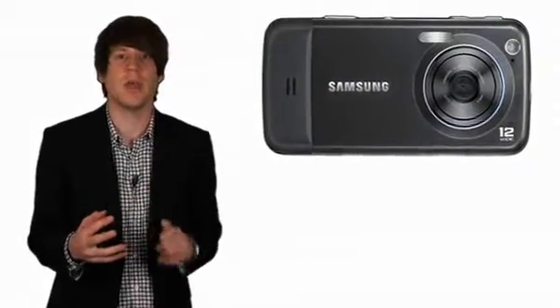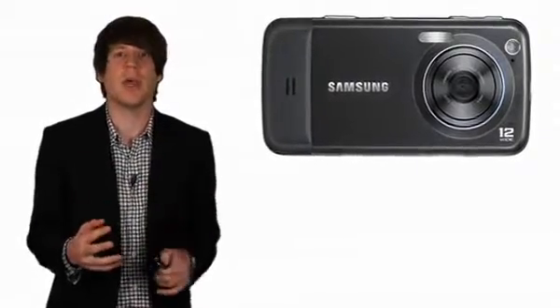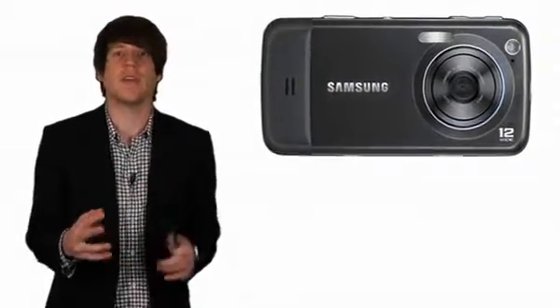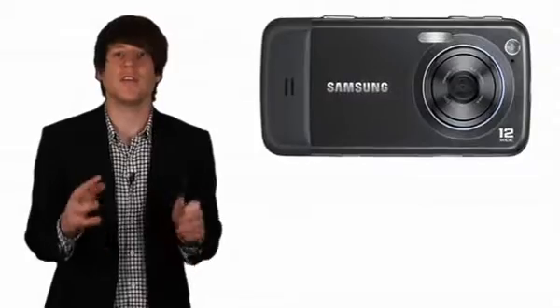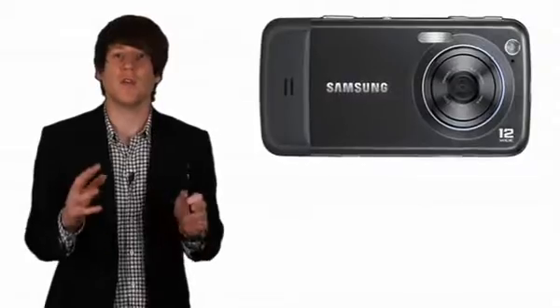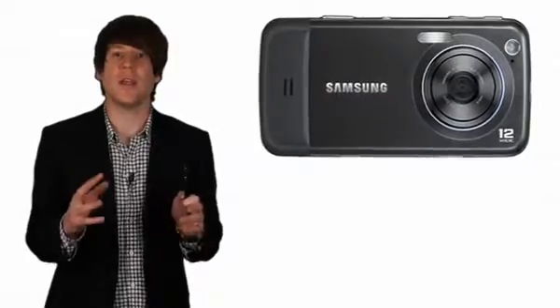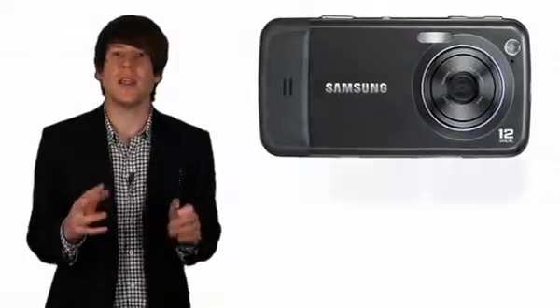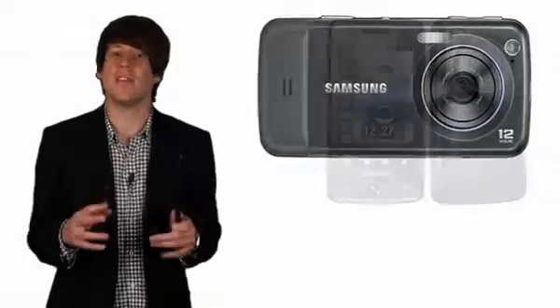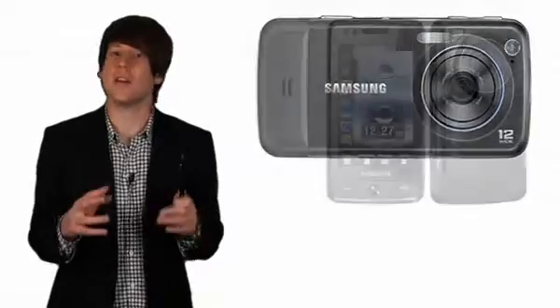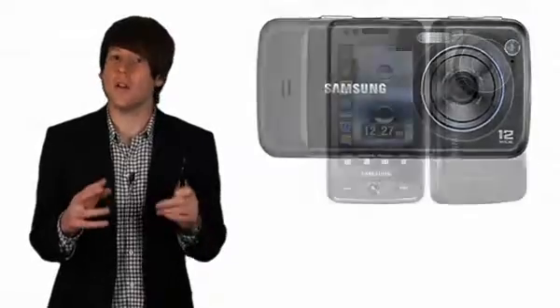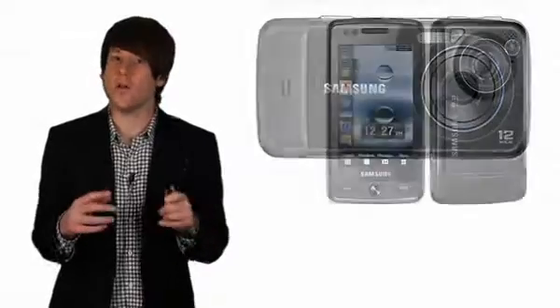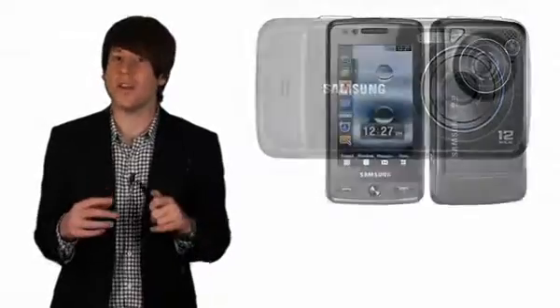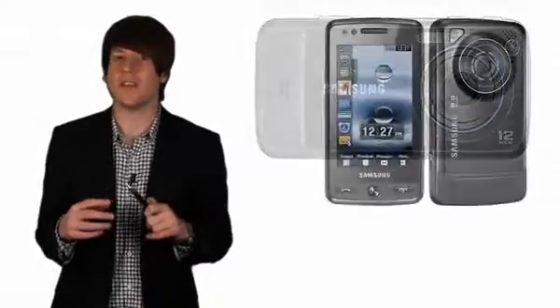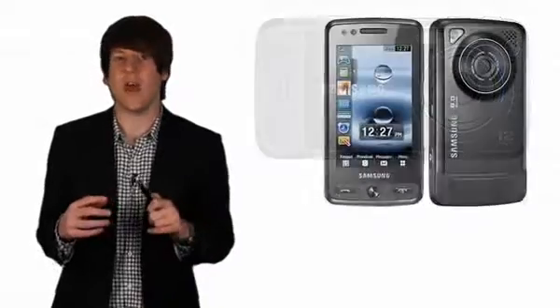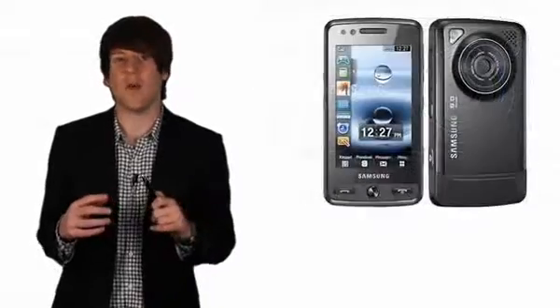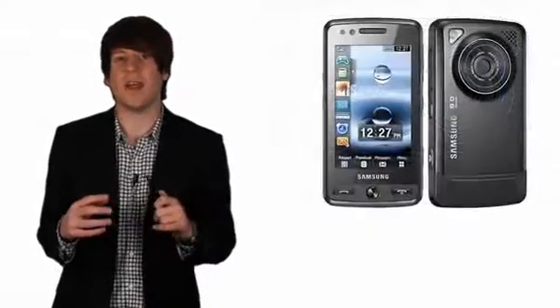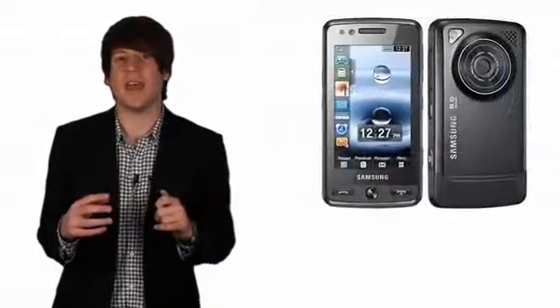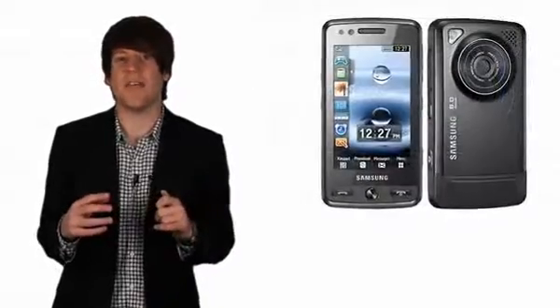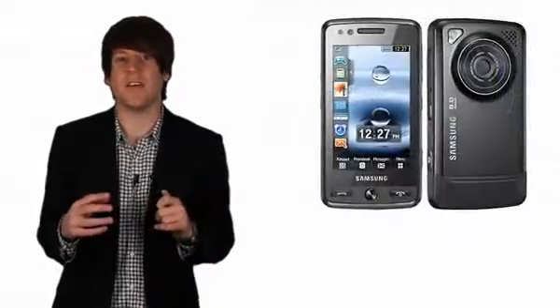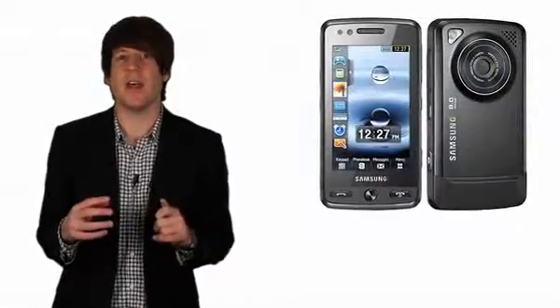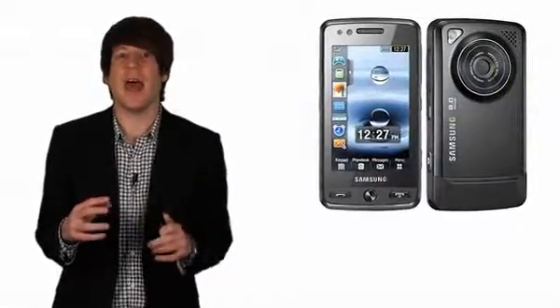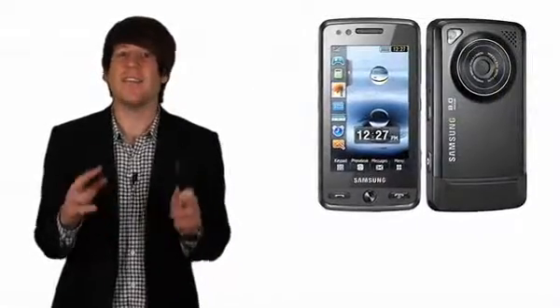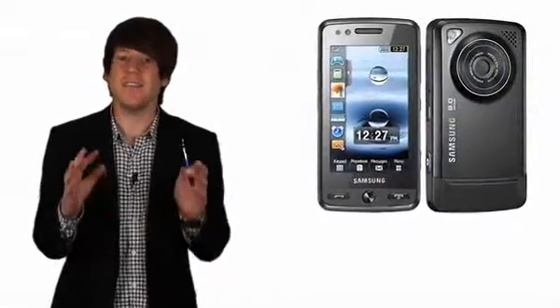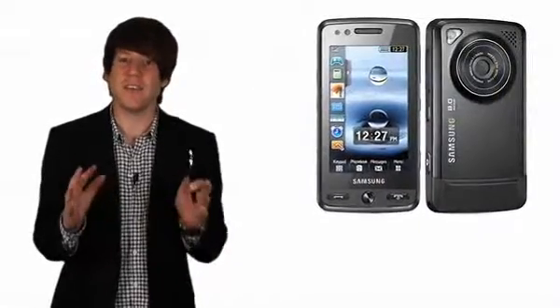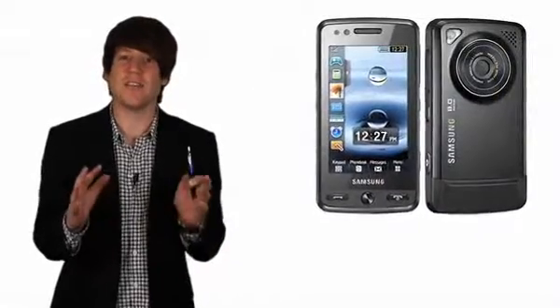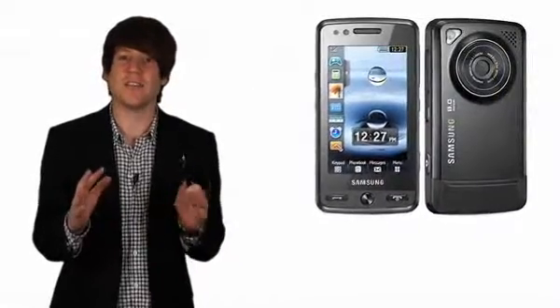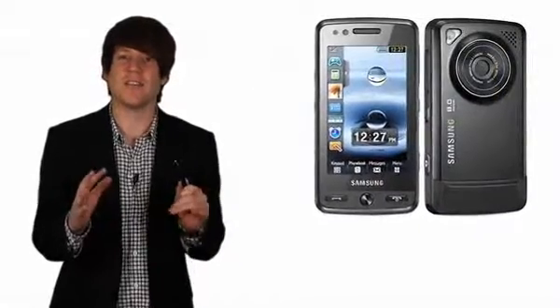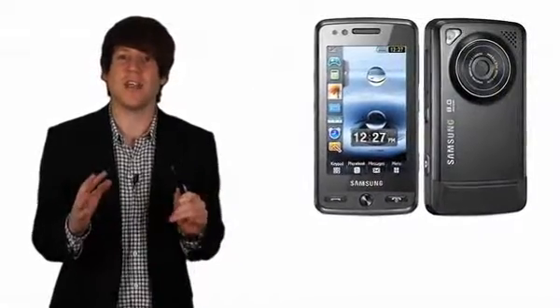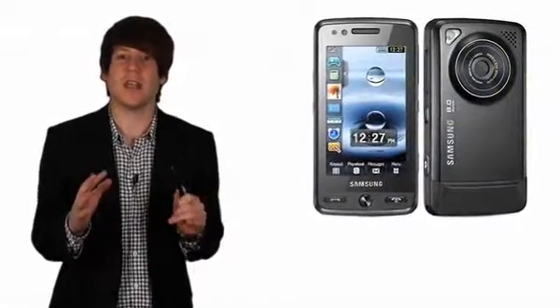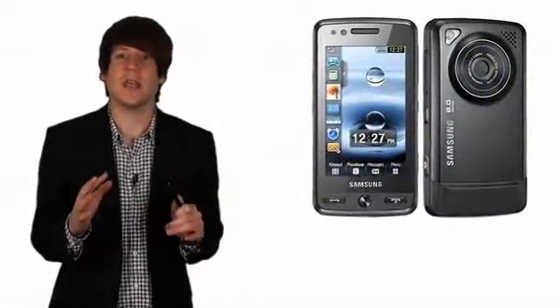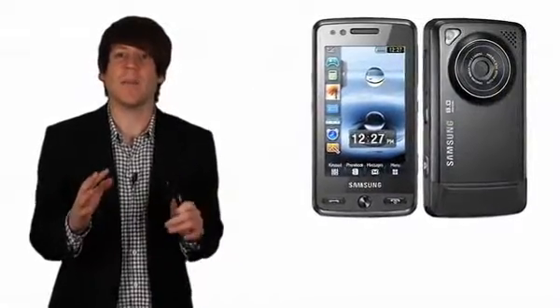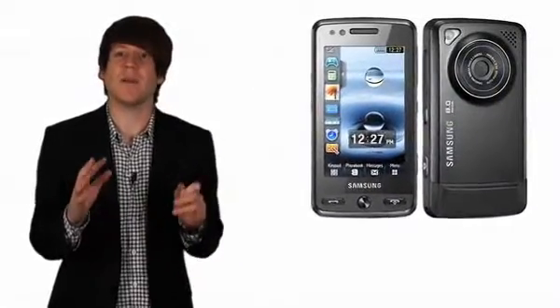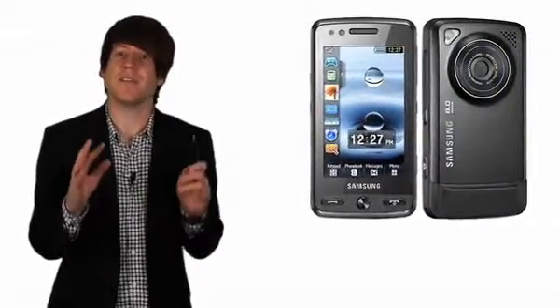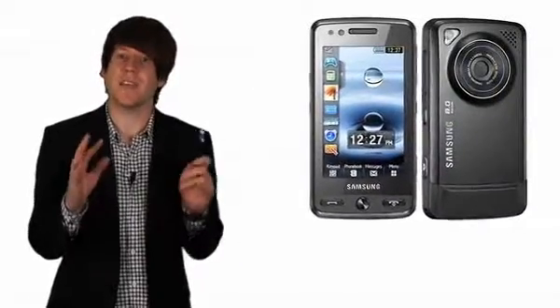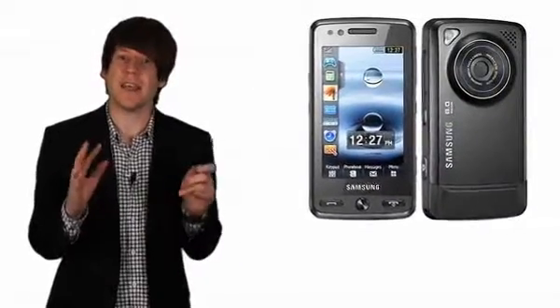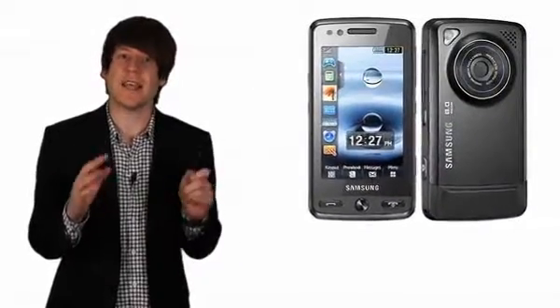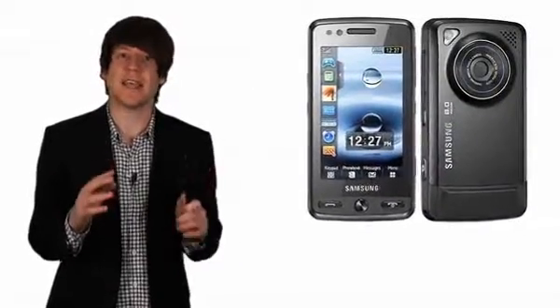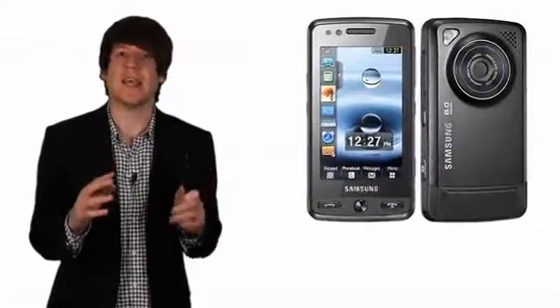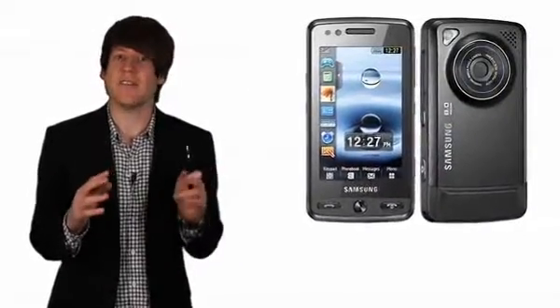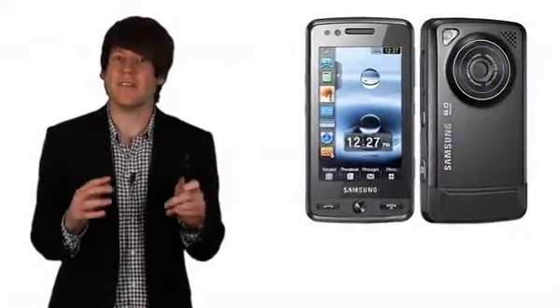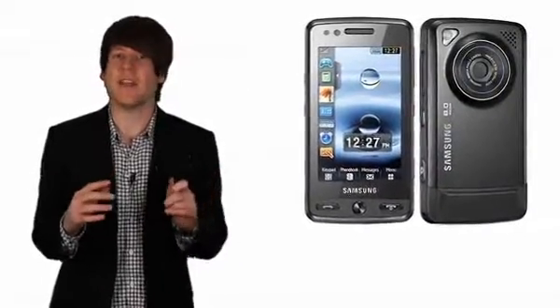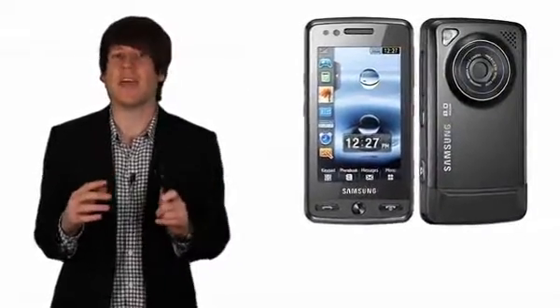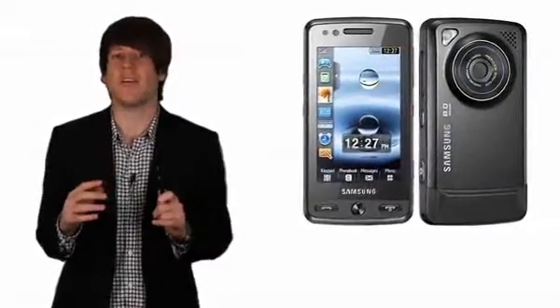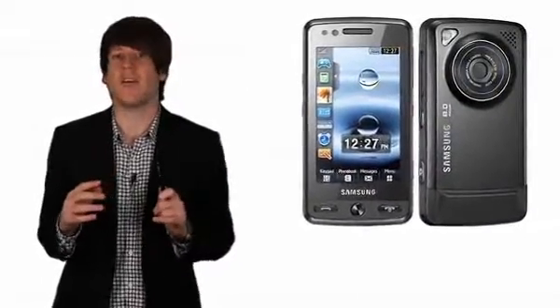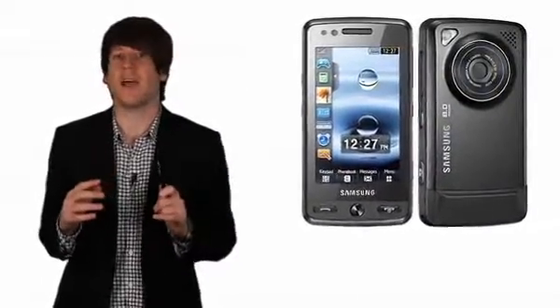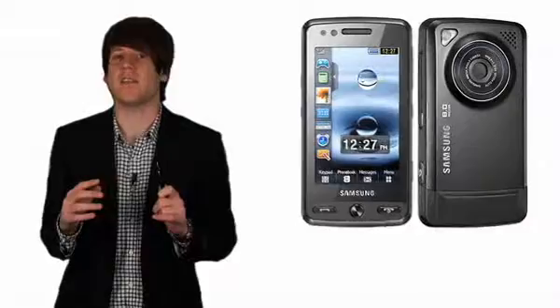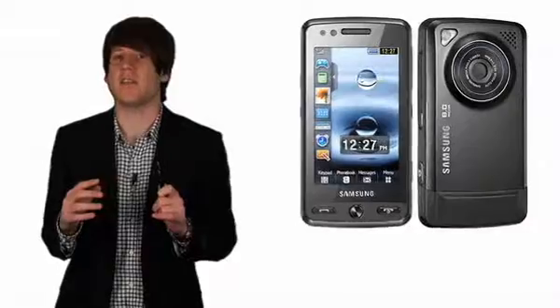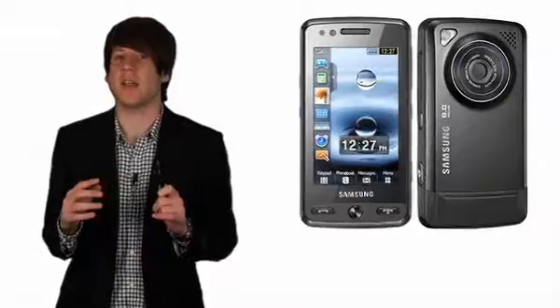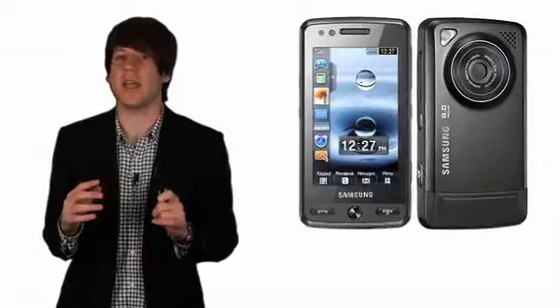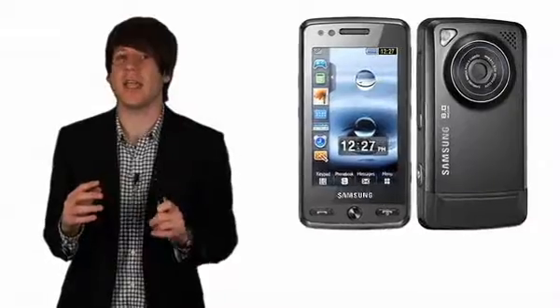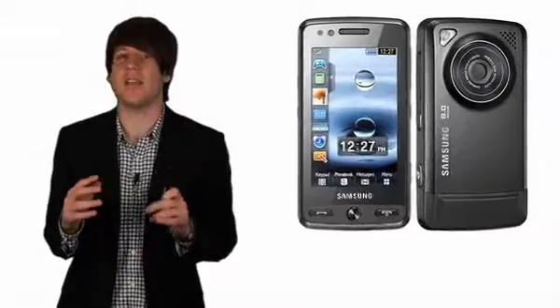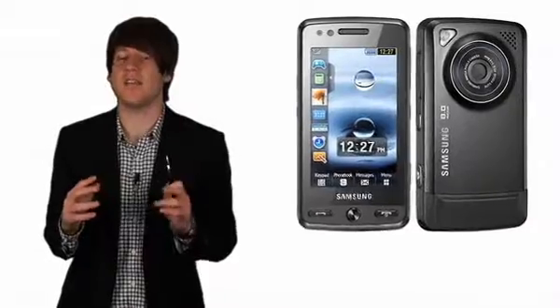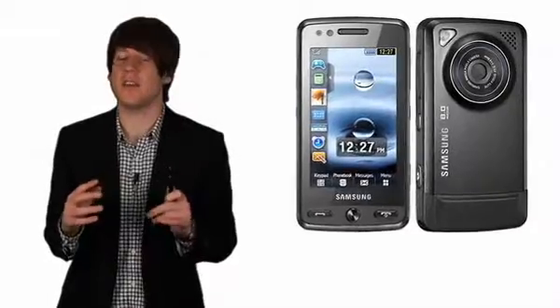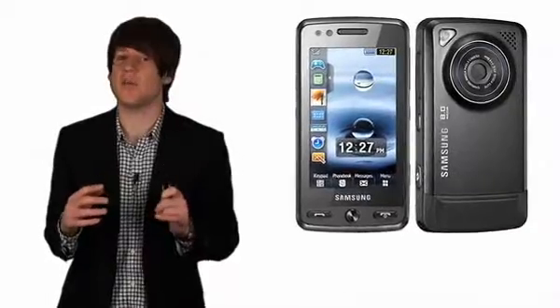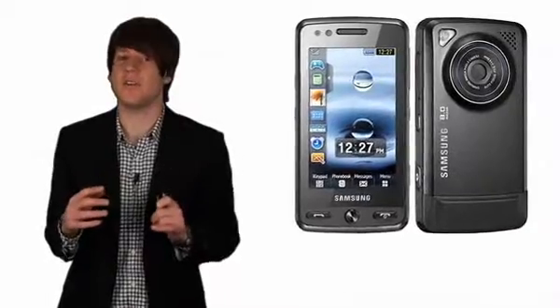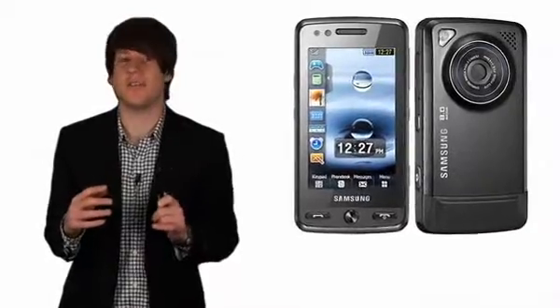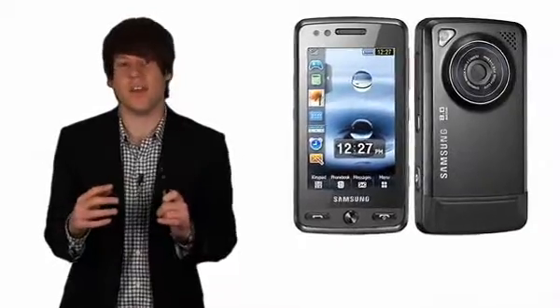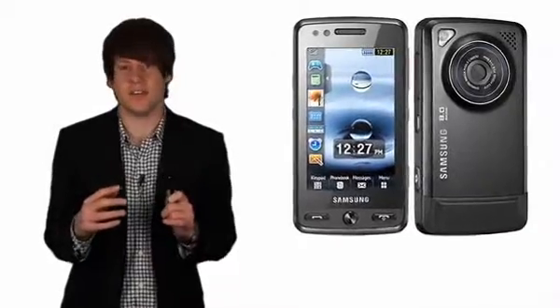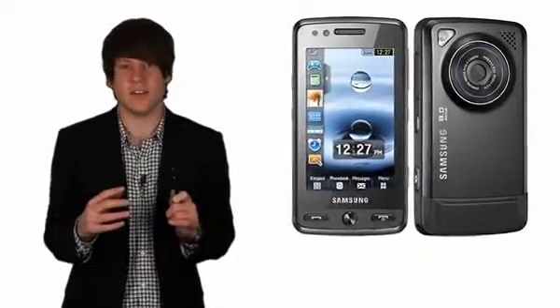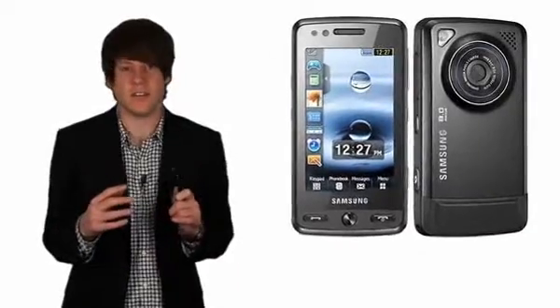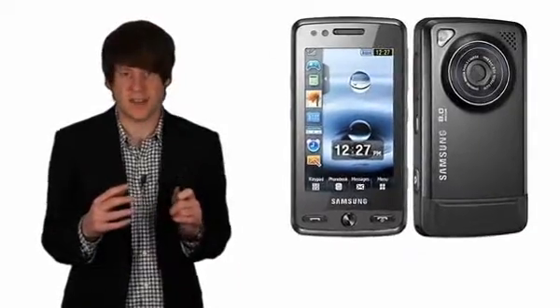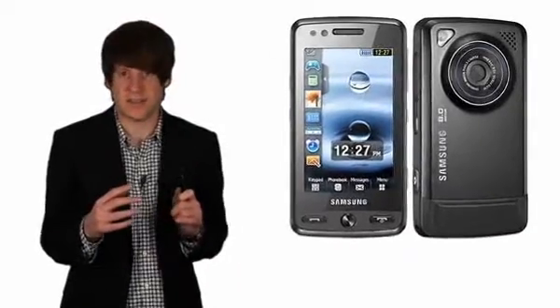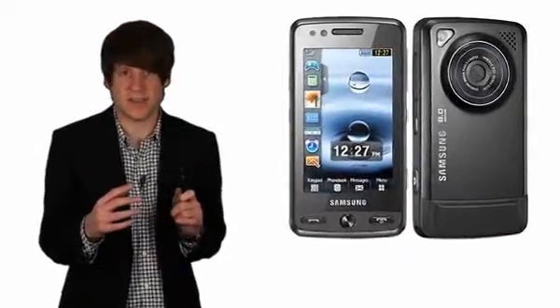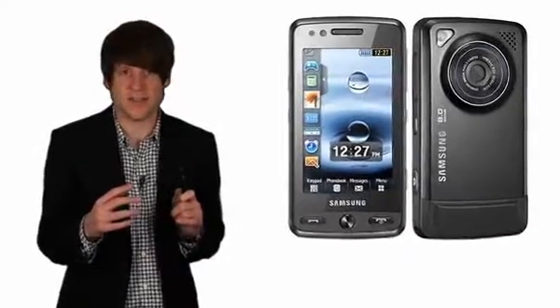The screen is a glorious OLED effort and does look stunning, but sadly isn't as accurate as you'd like in terms of touch sensitivity.